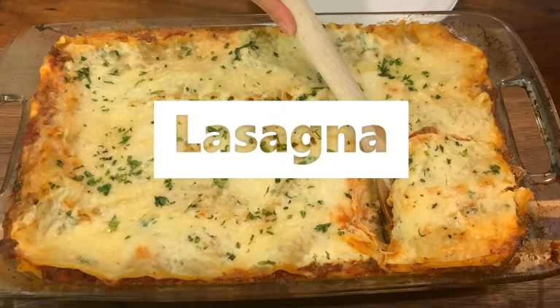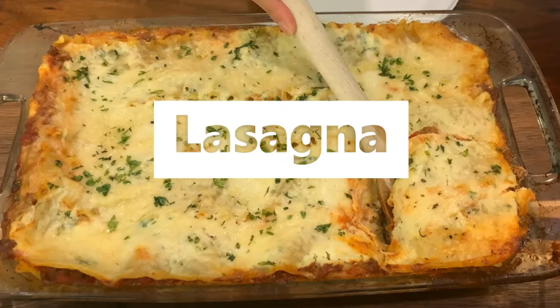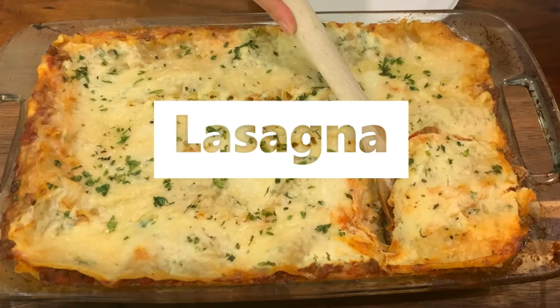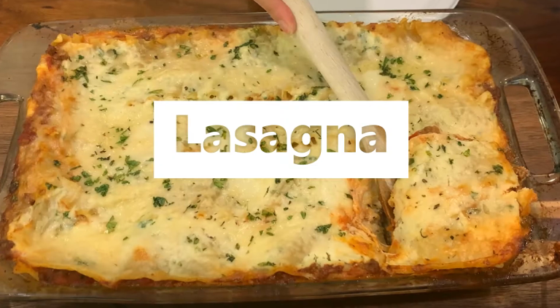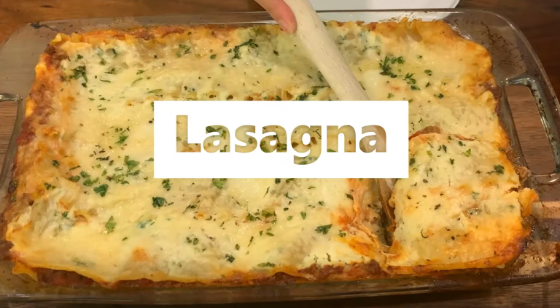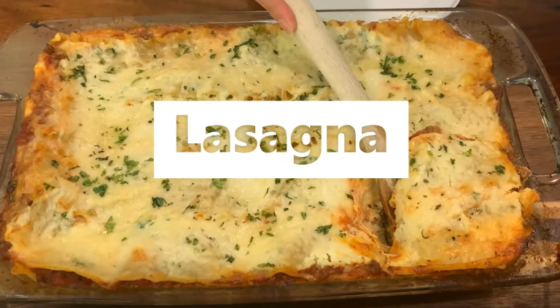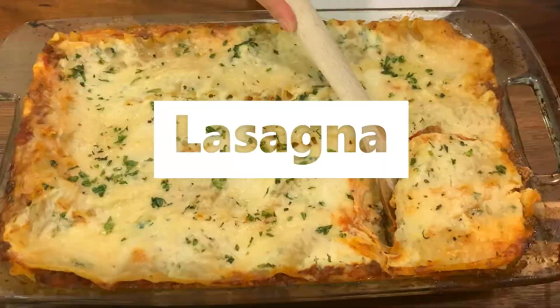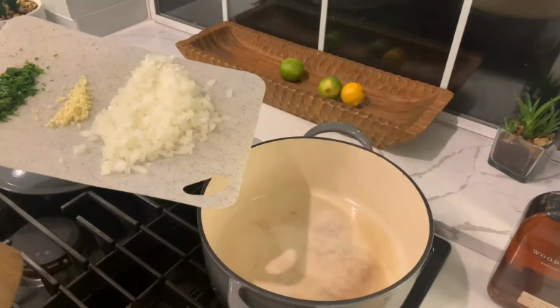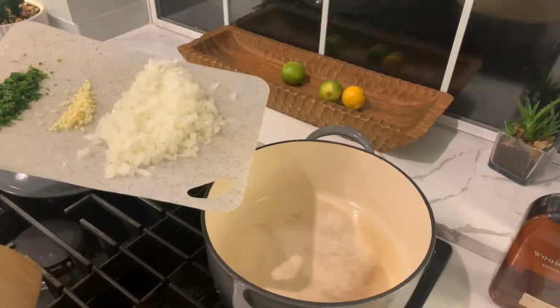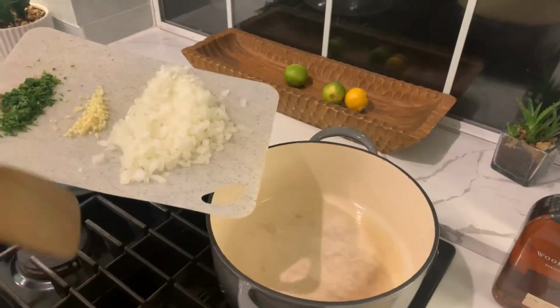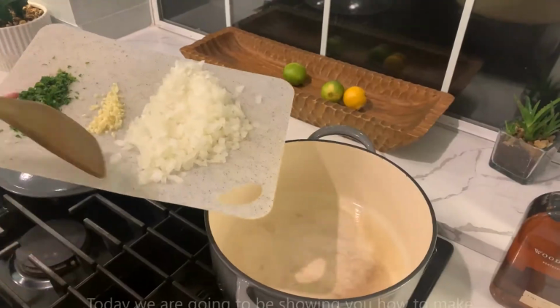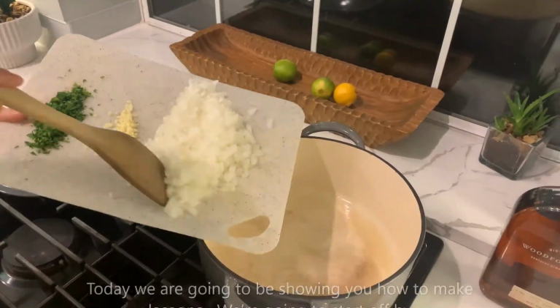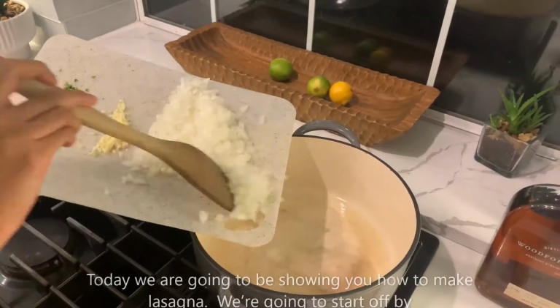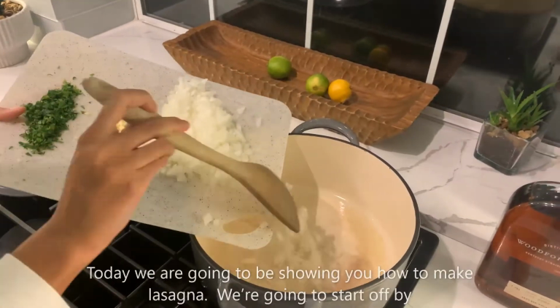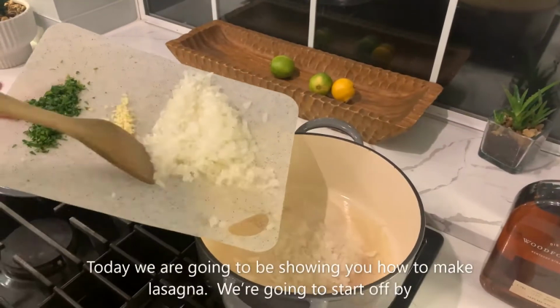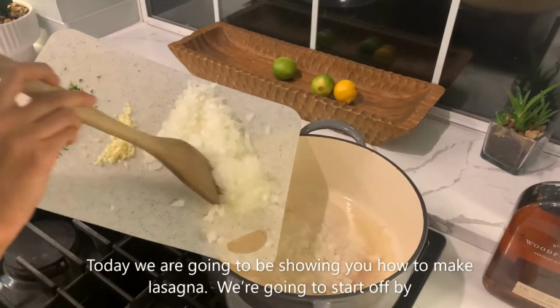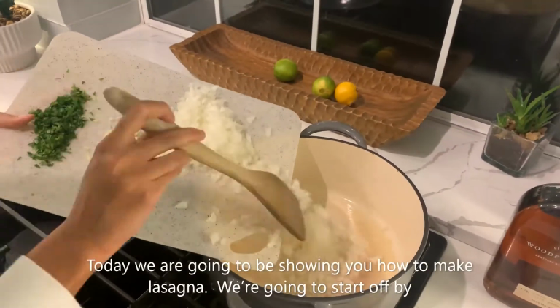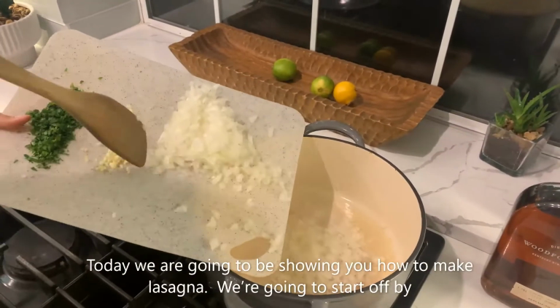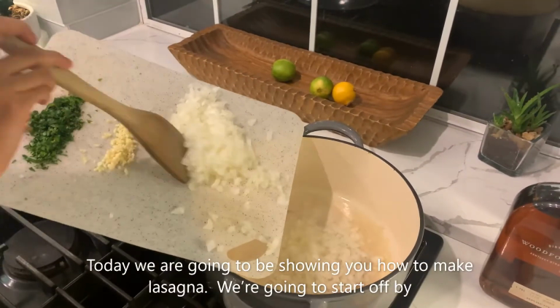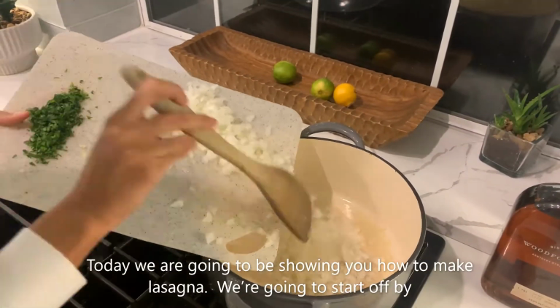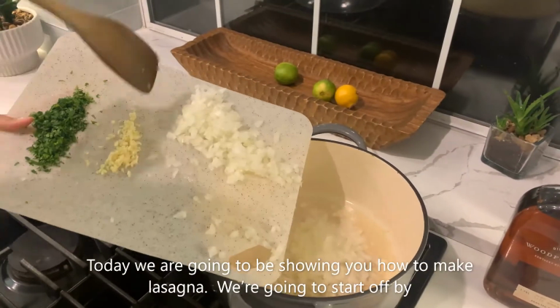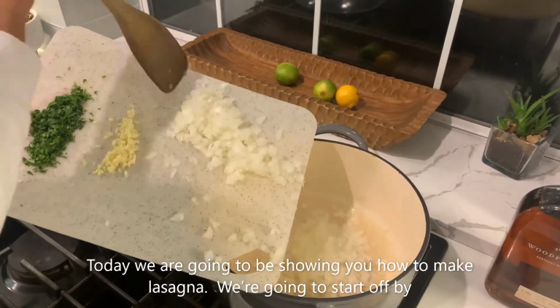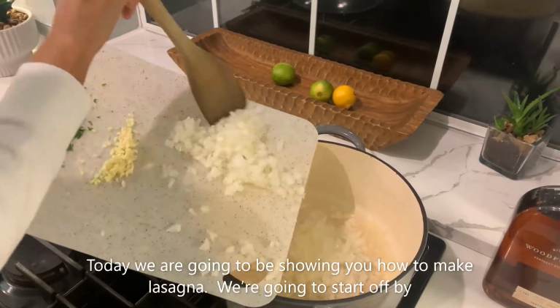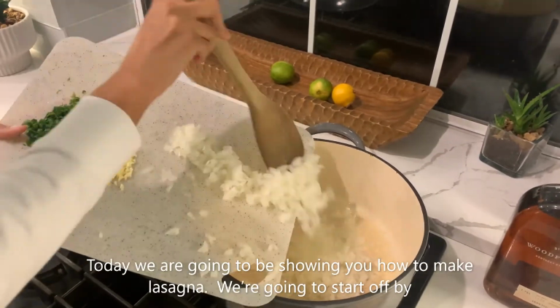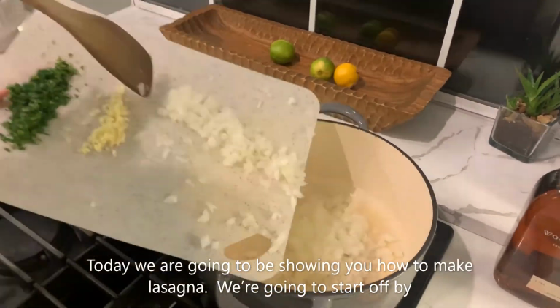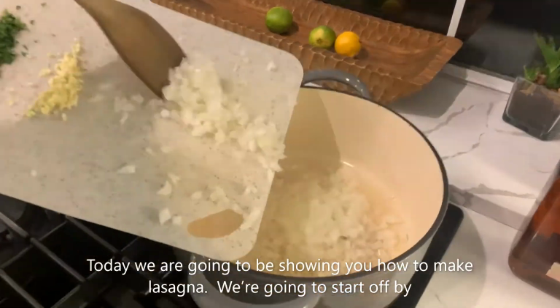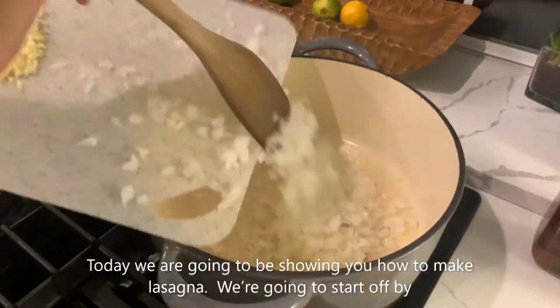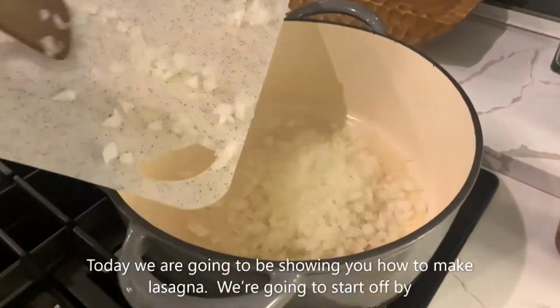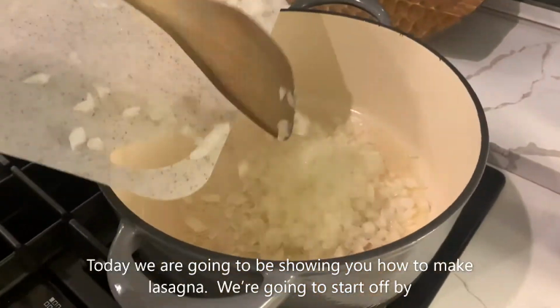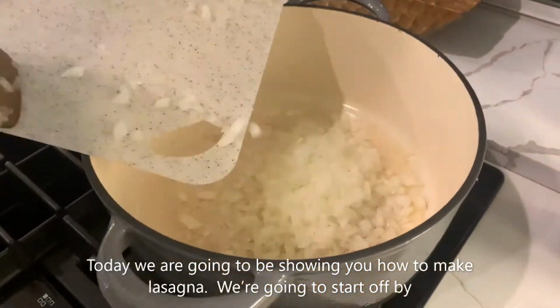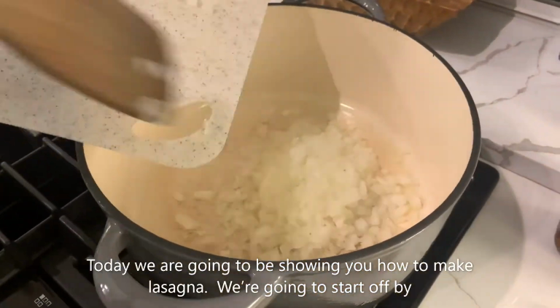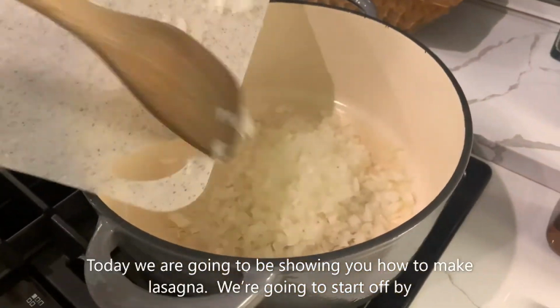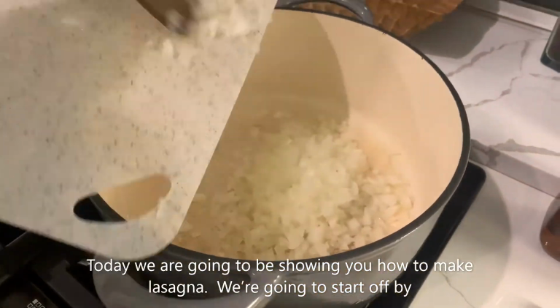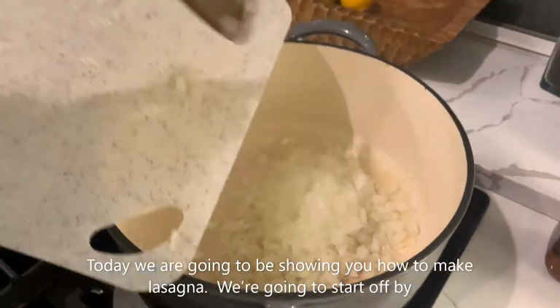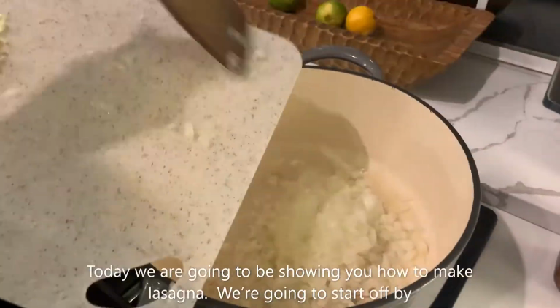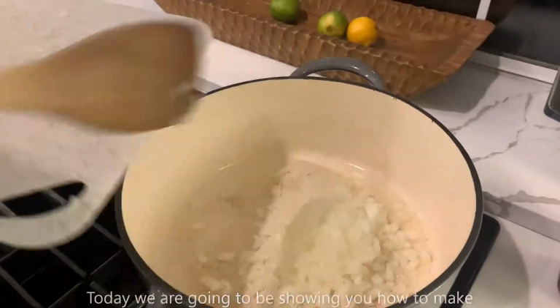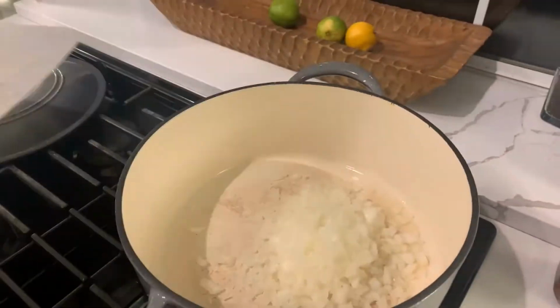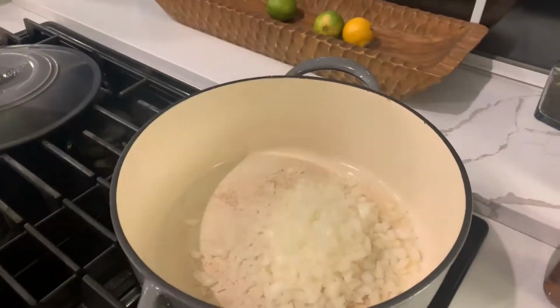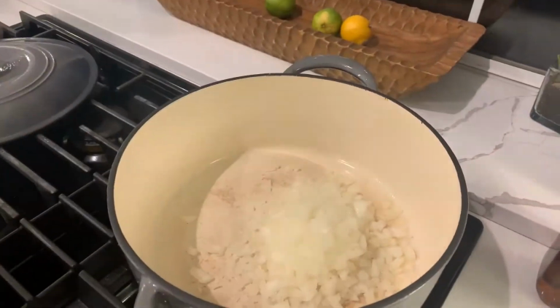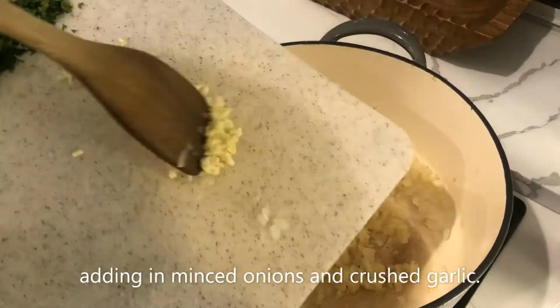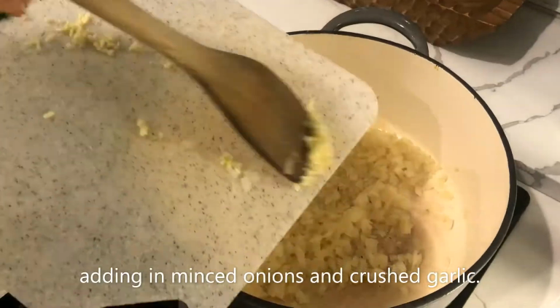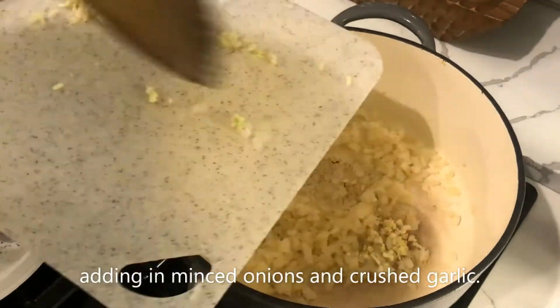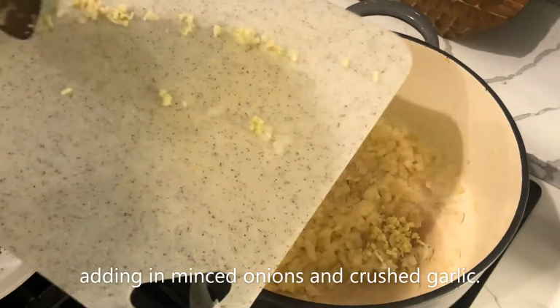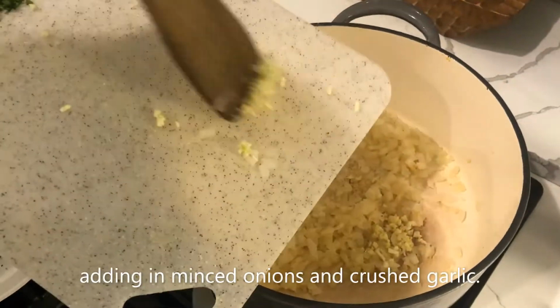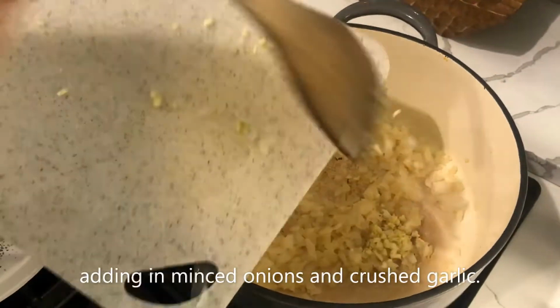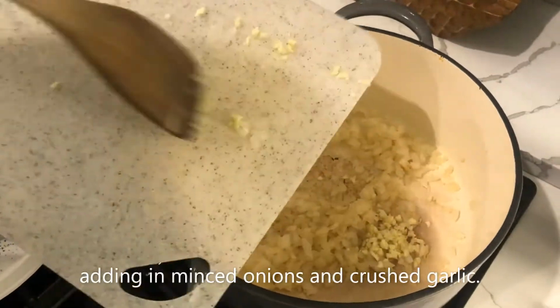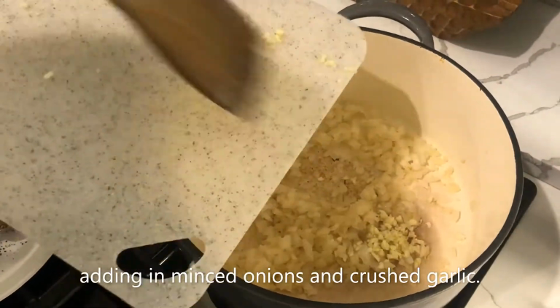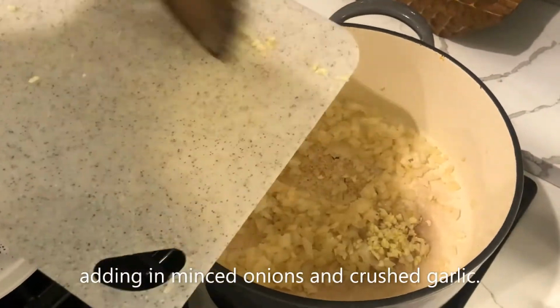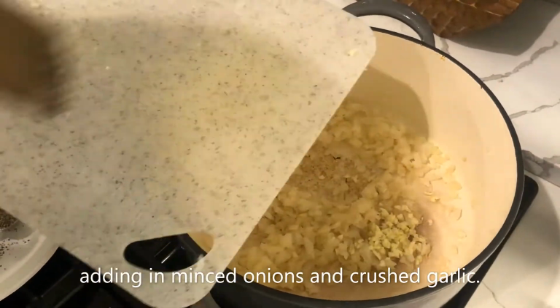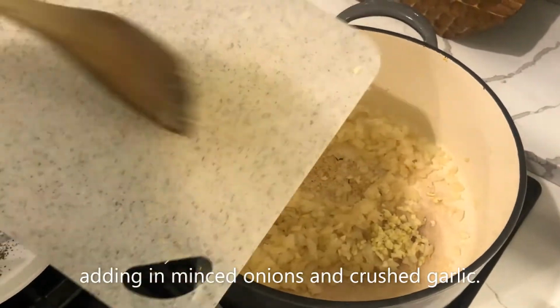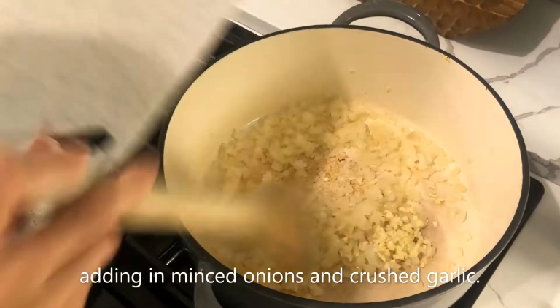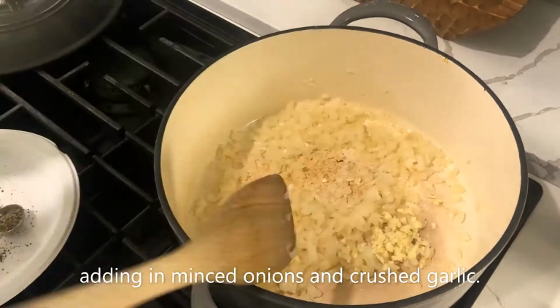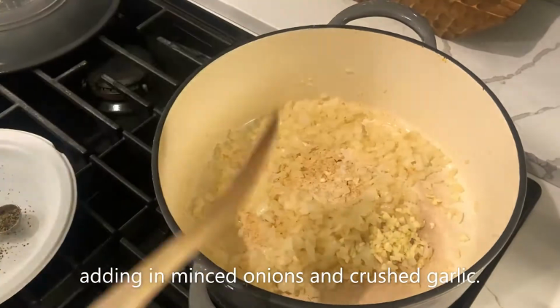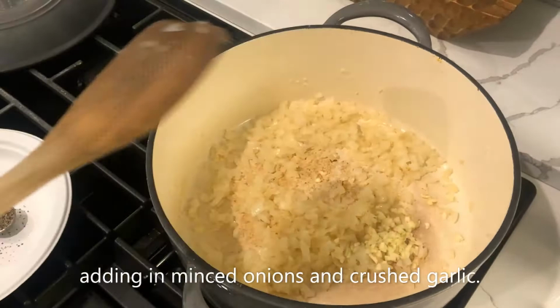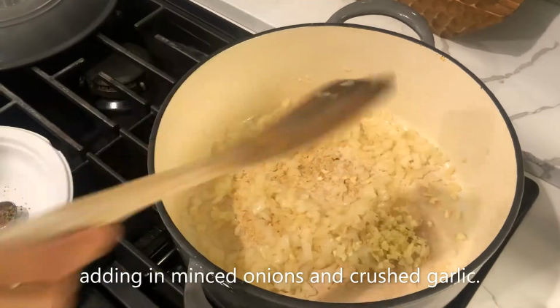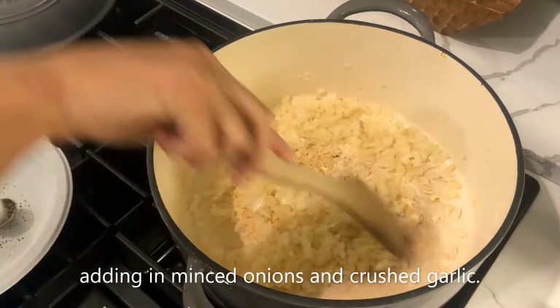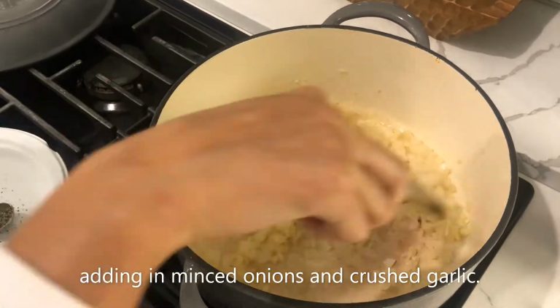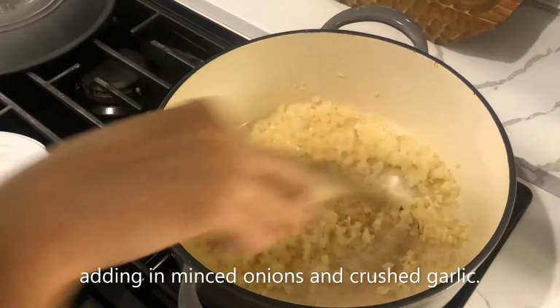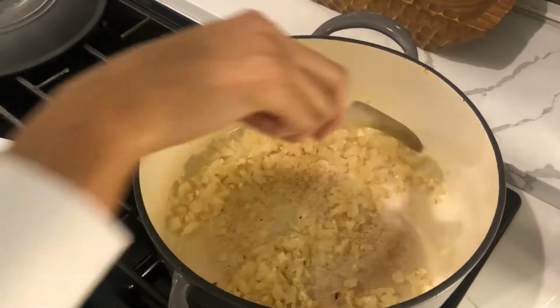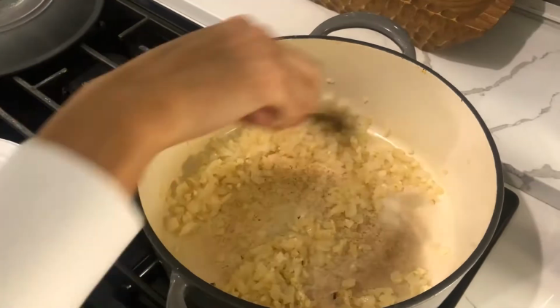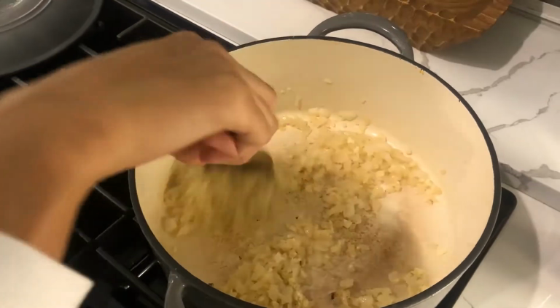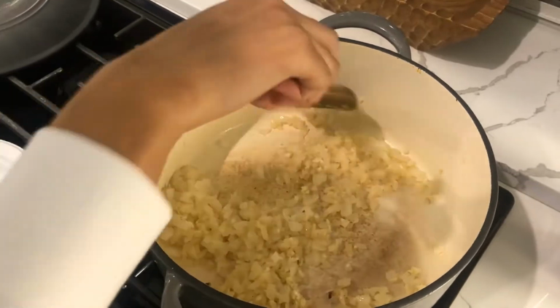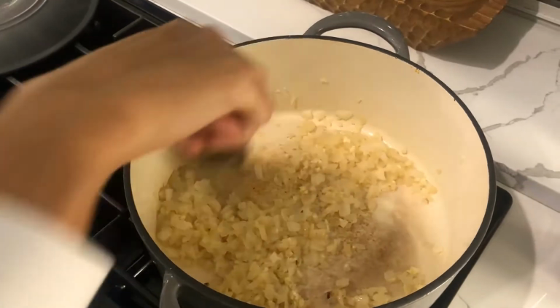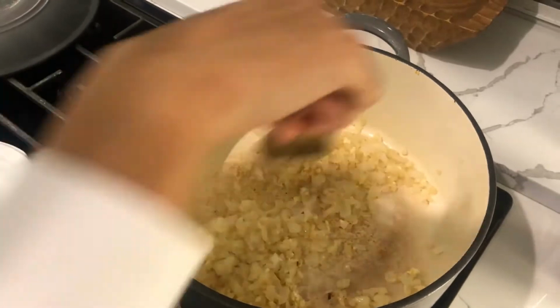Today we are going to be showing you how to make lasagna. We're going to start off by adding in minced onions and crushed garlic.